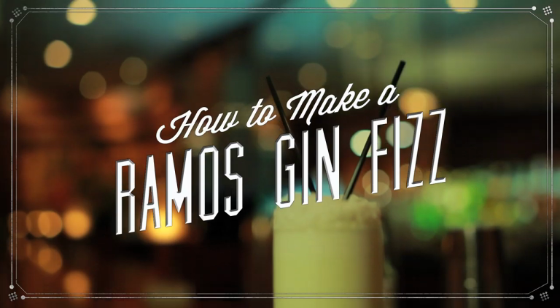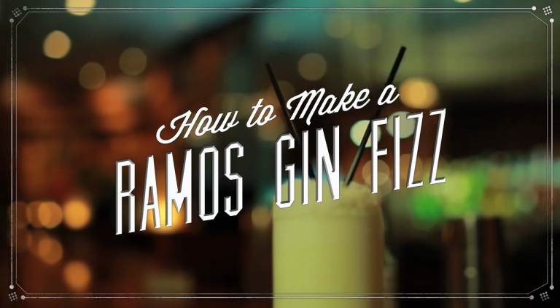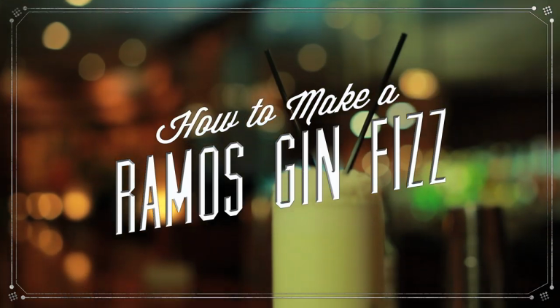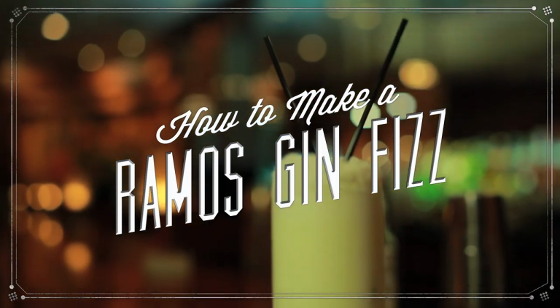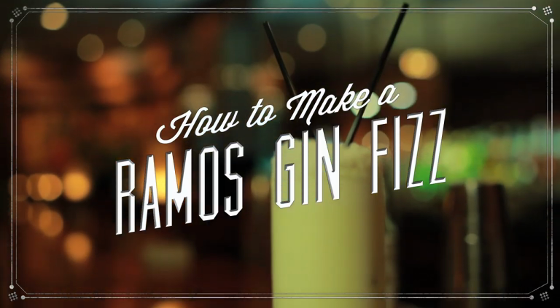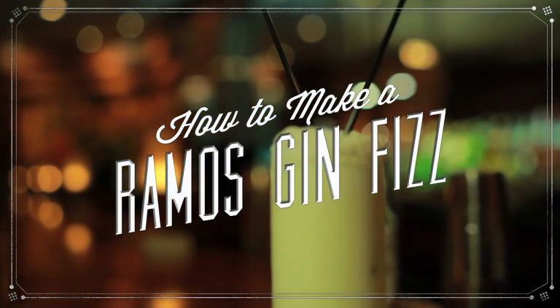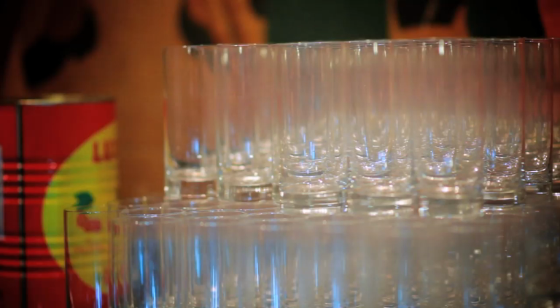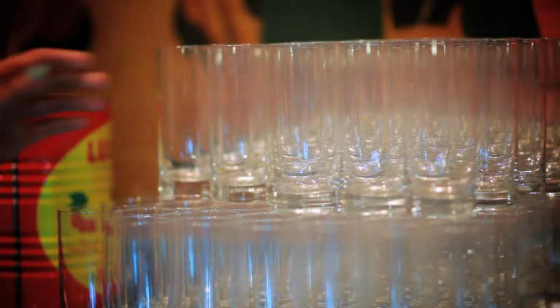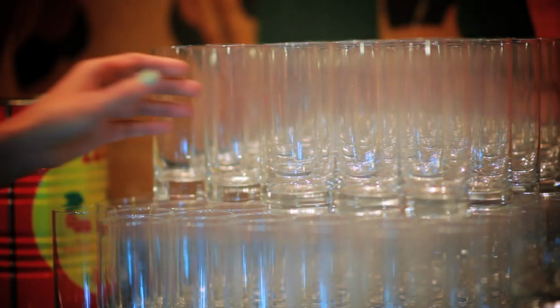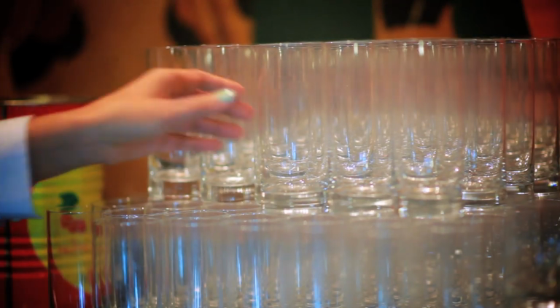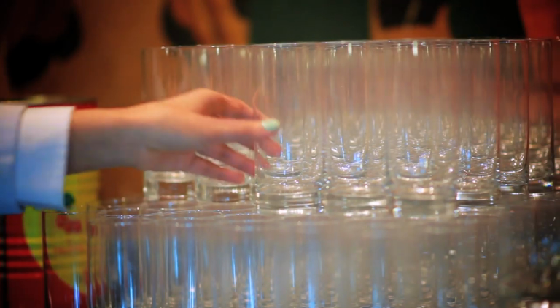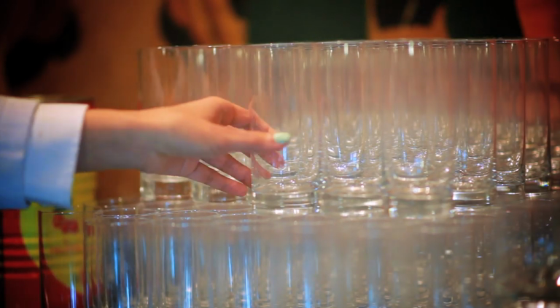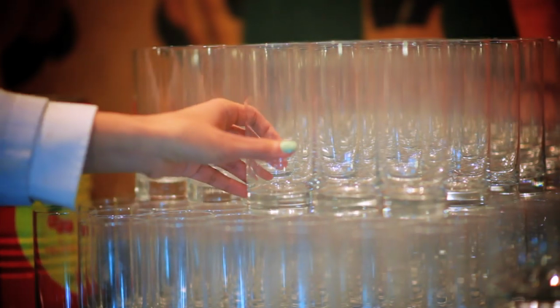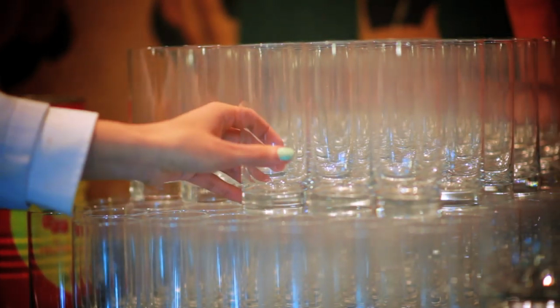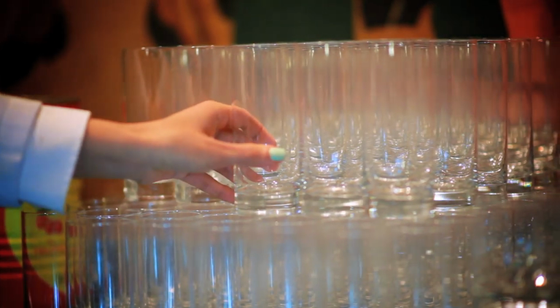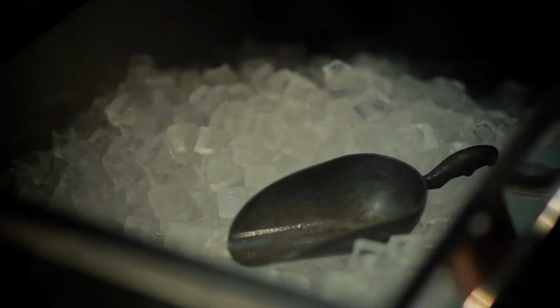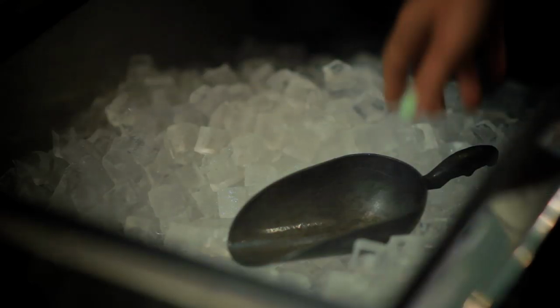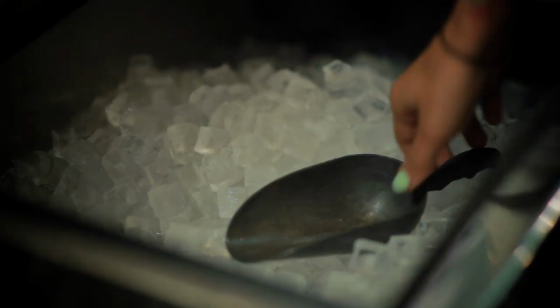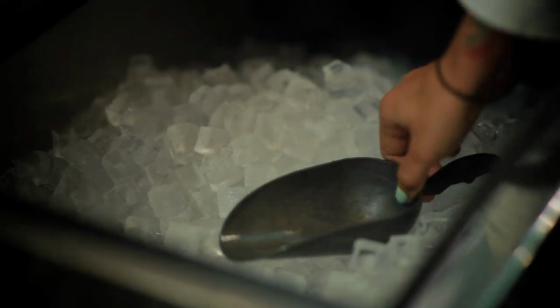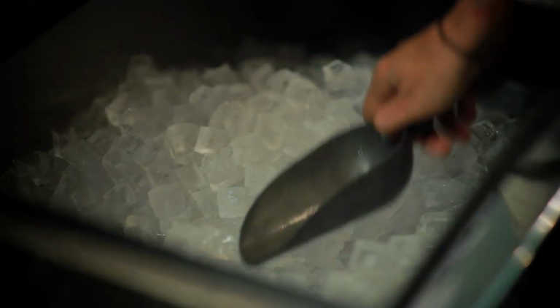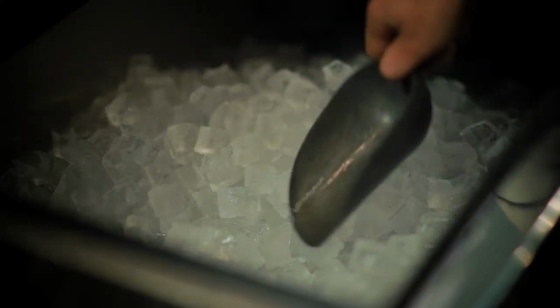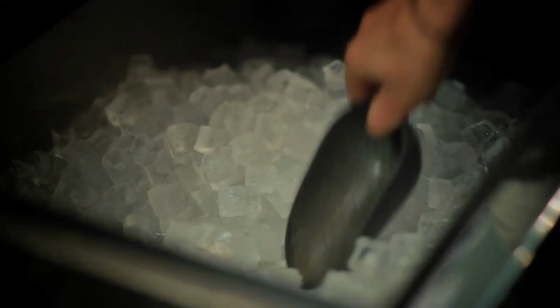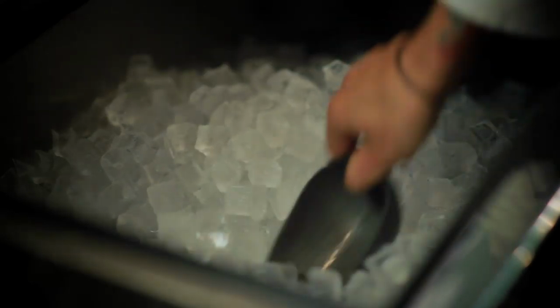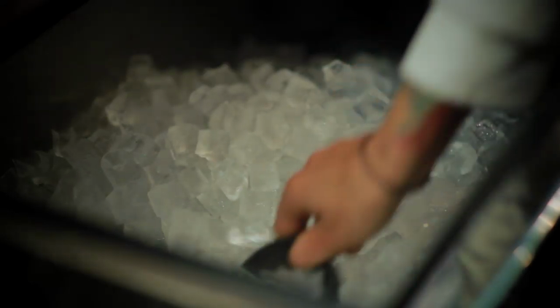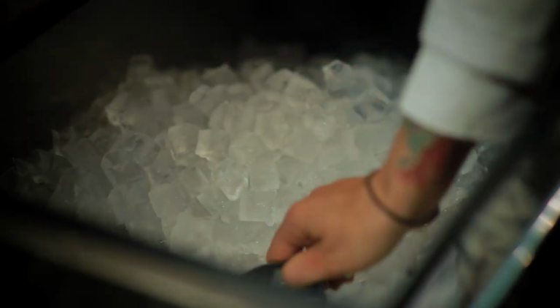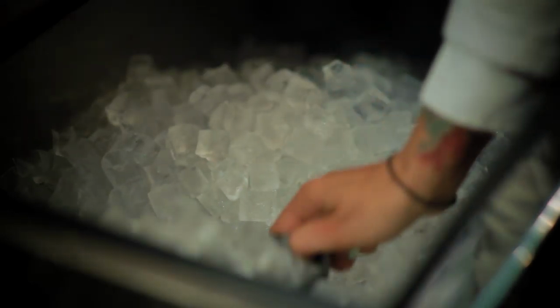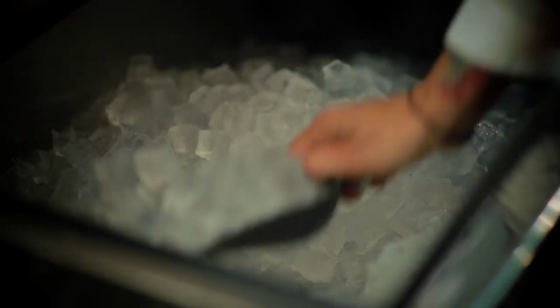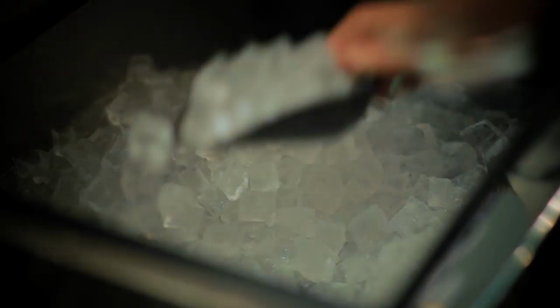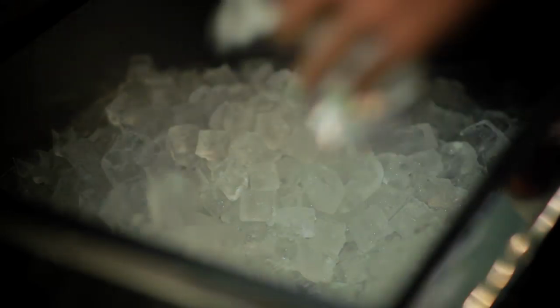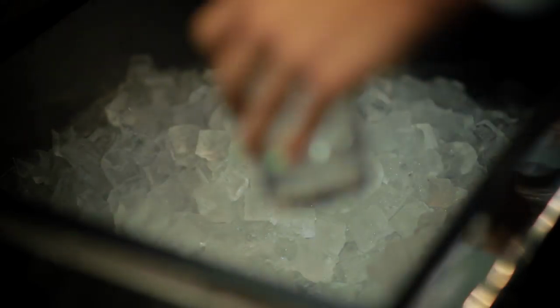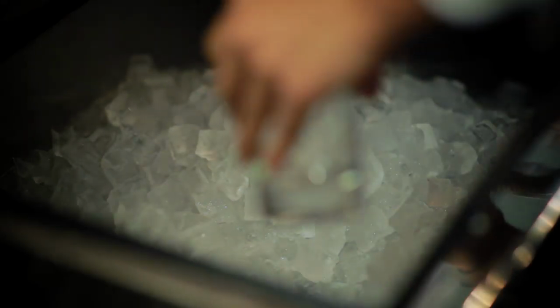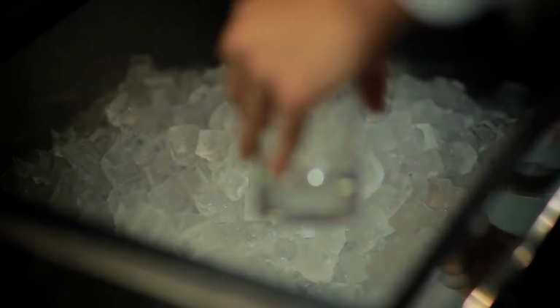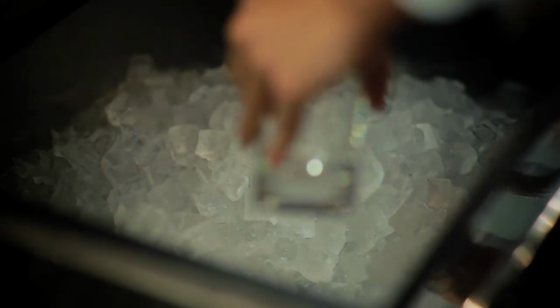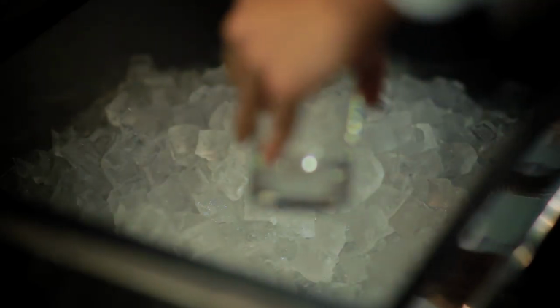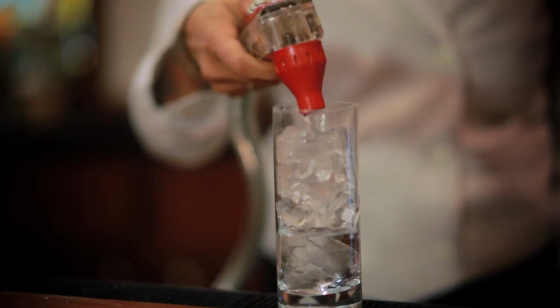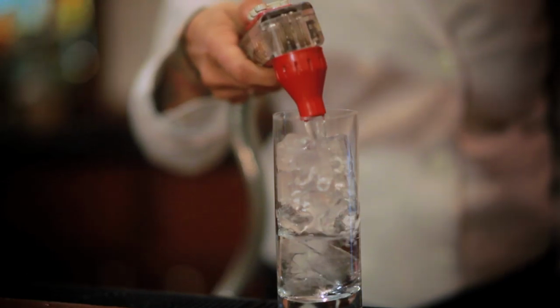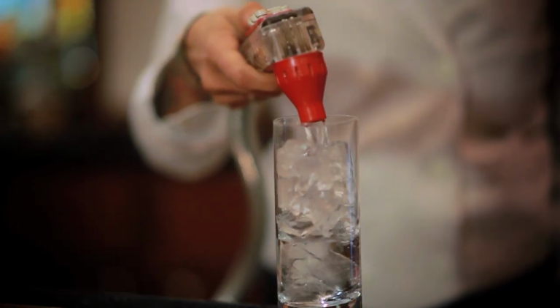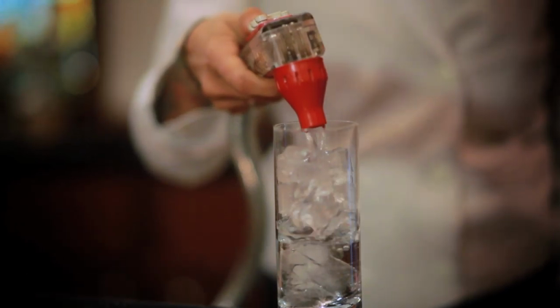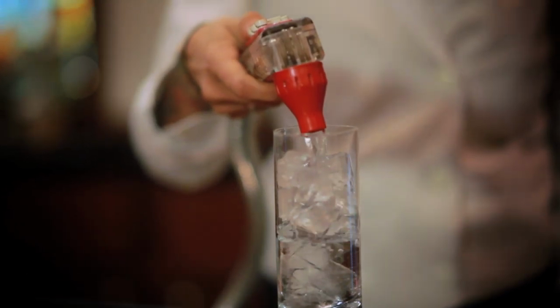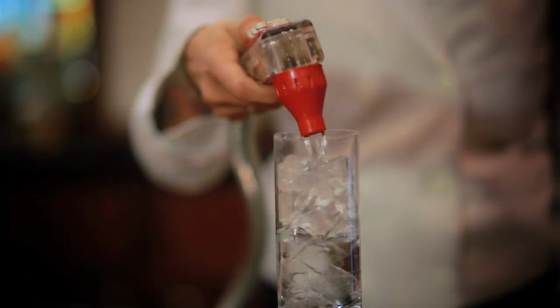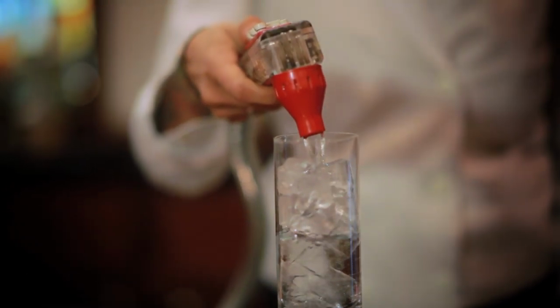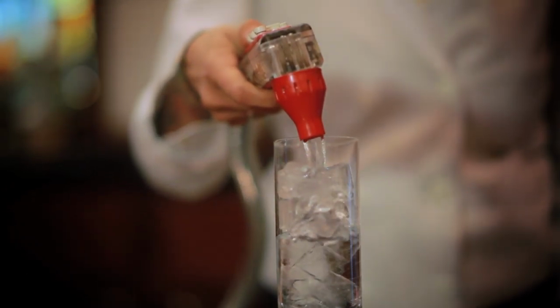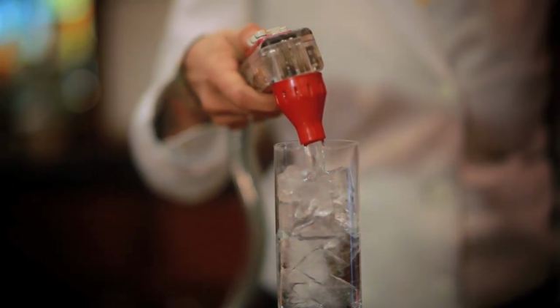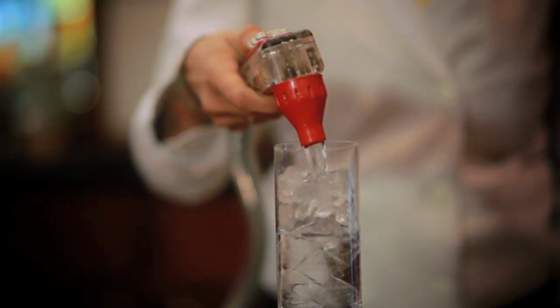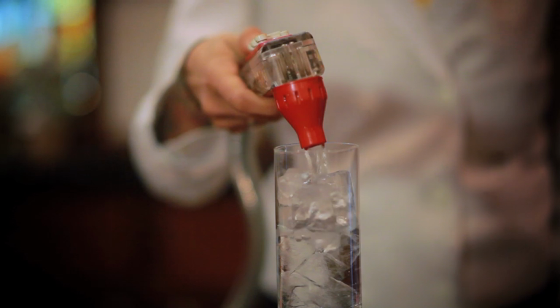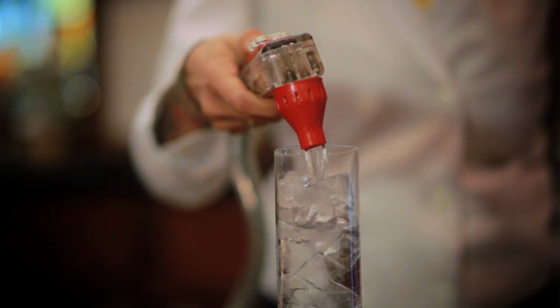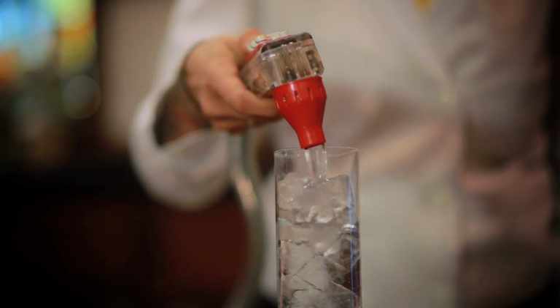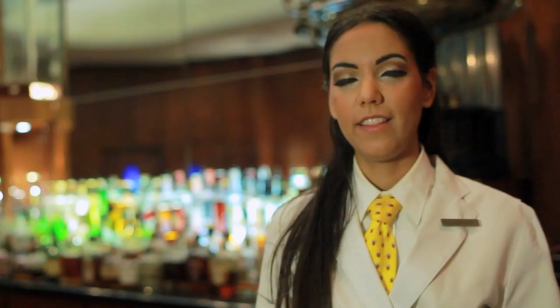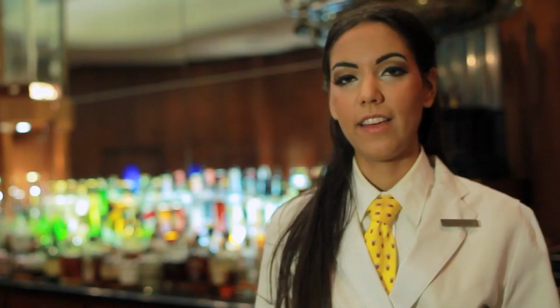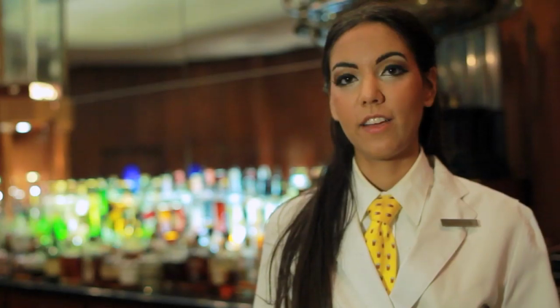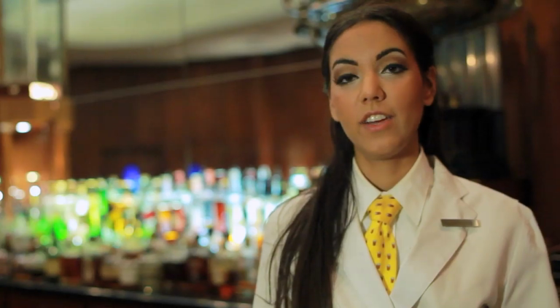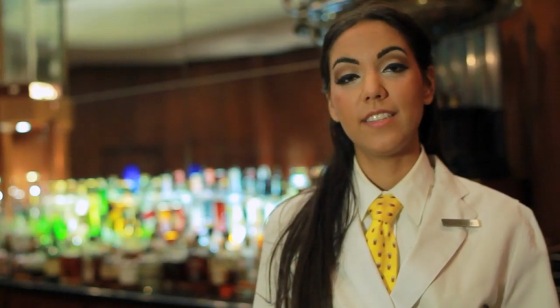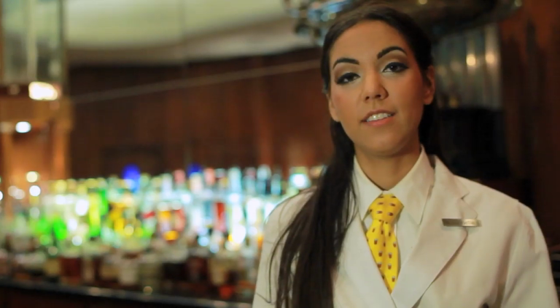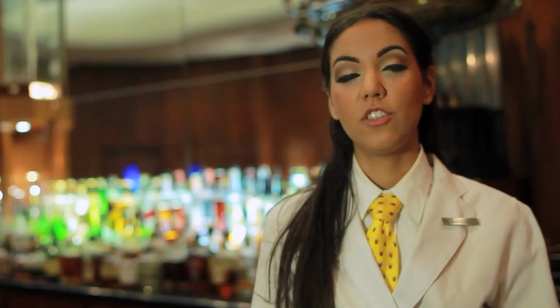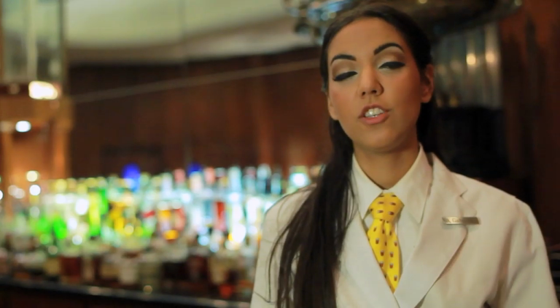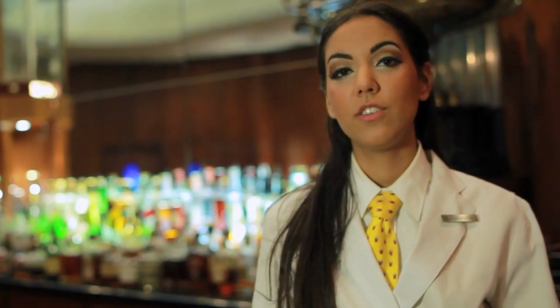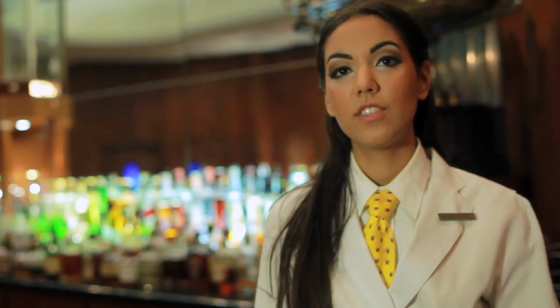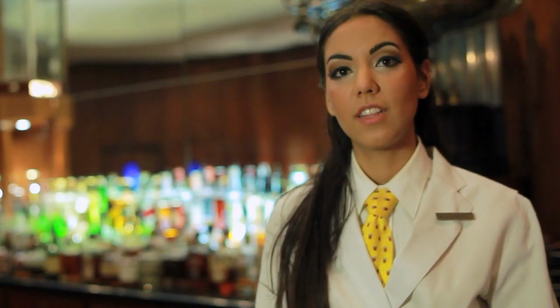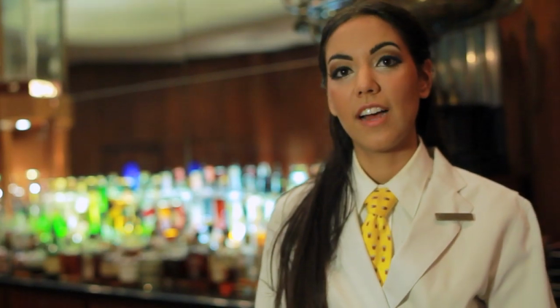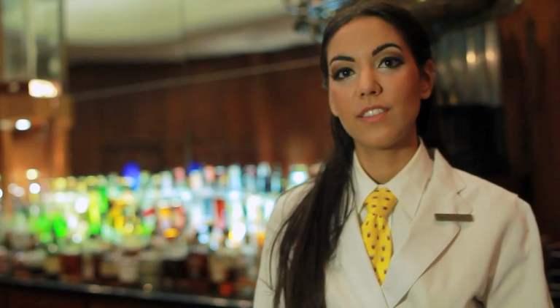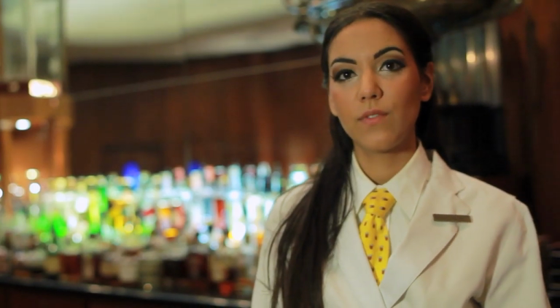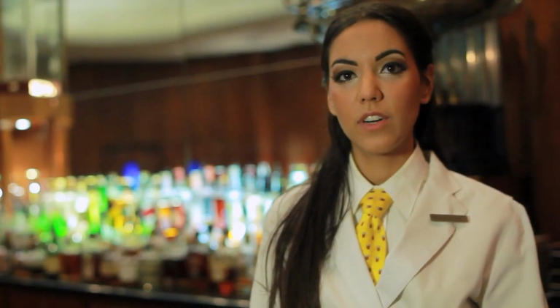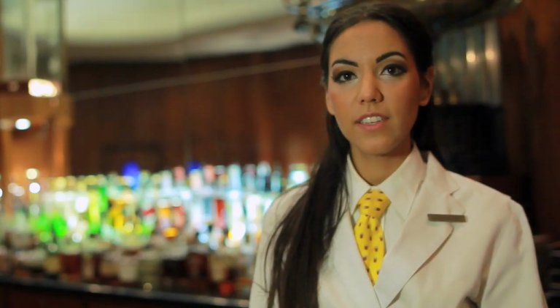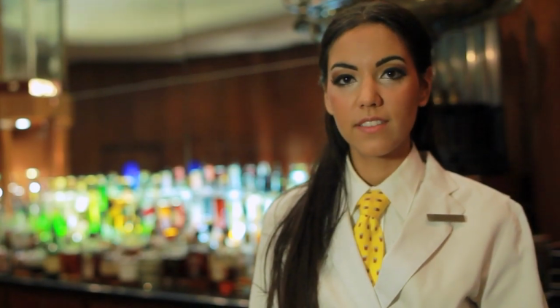First thing I'm going to do is ice the glass down, so we put ice in the glass and water, and that goes ahead and chills the glass for us.